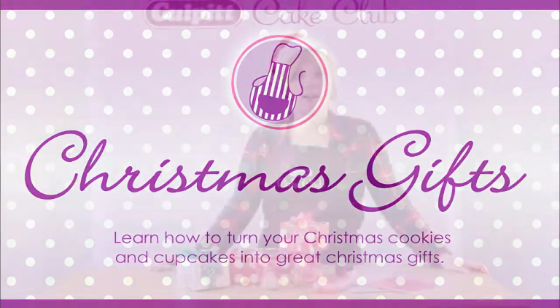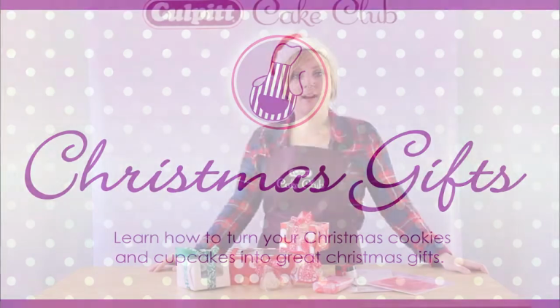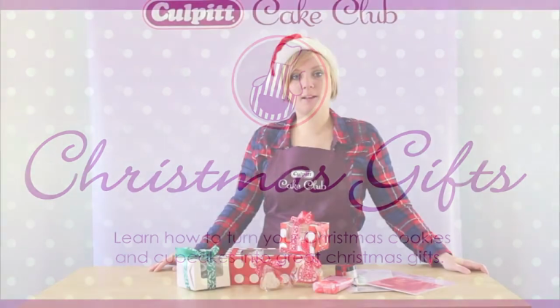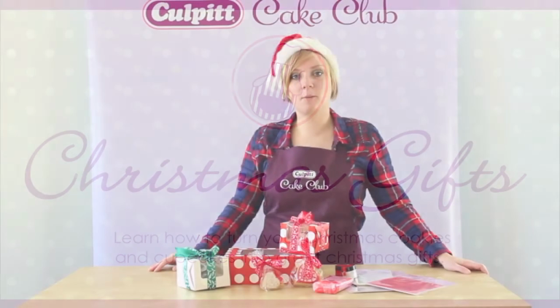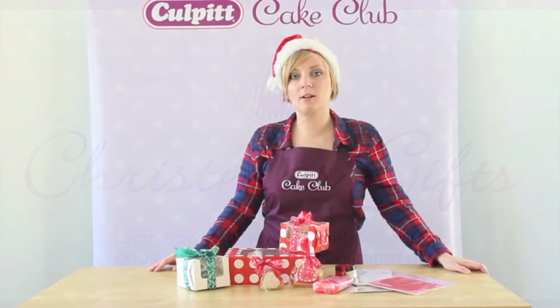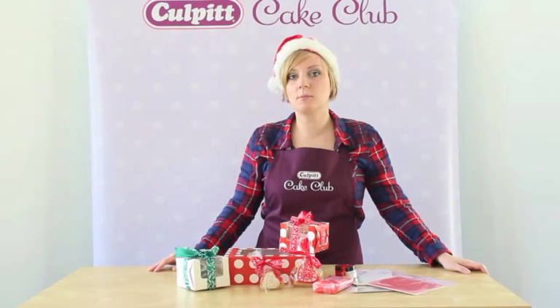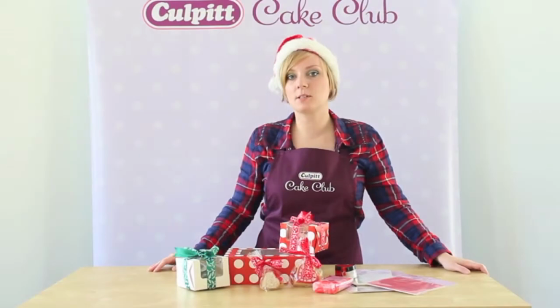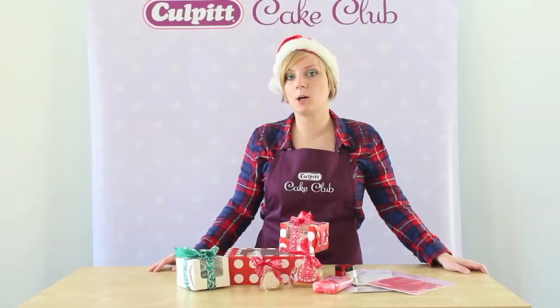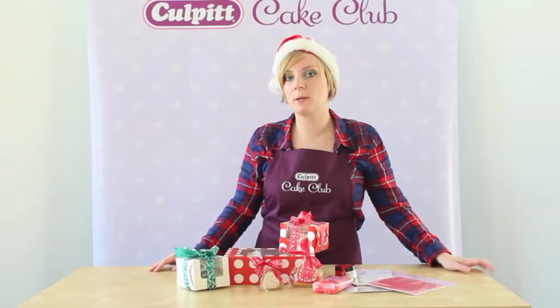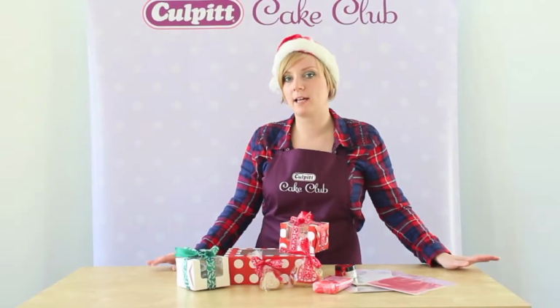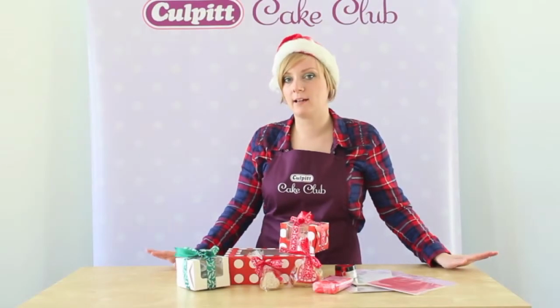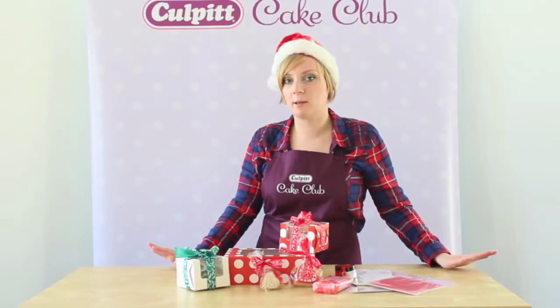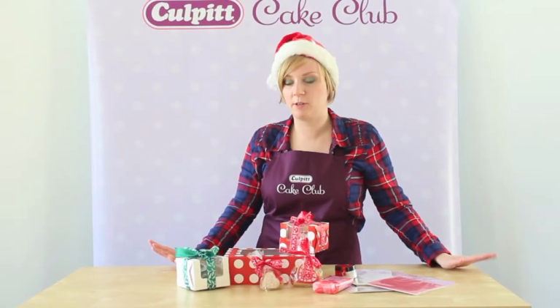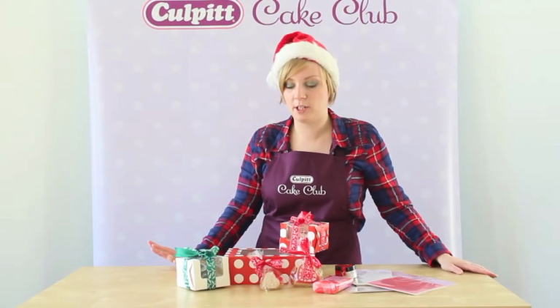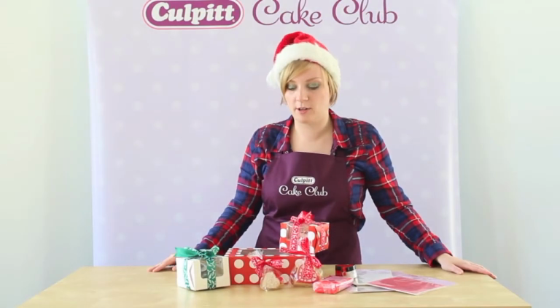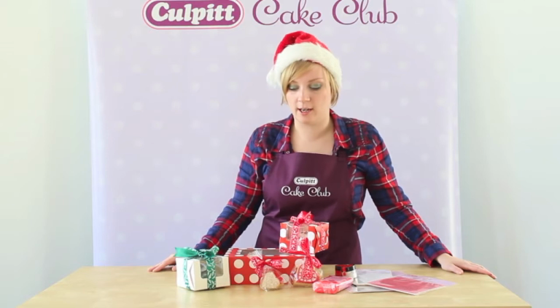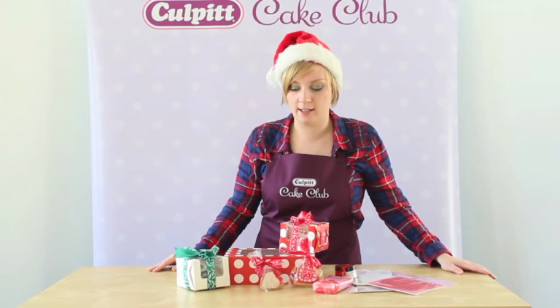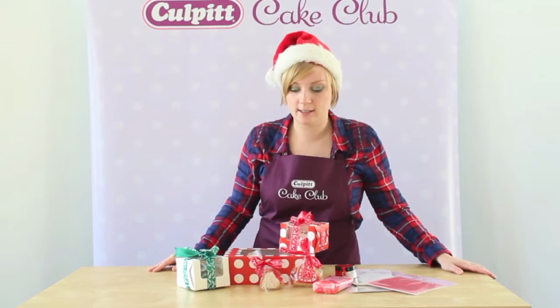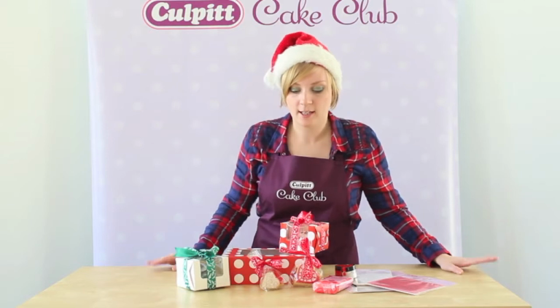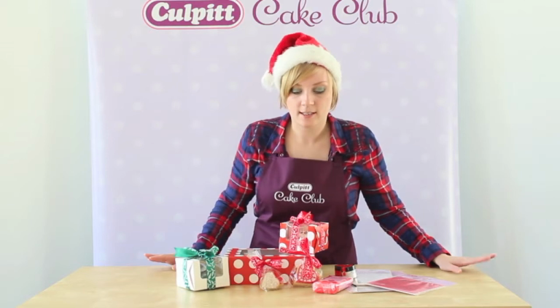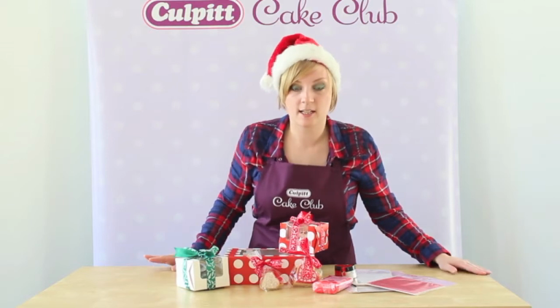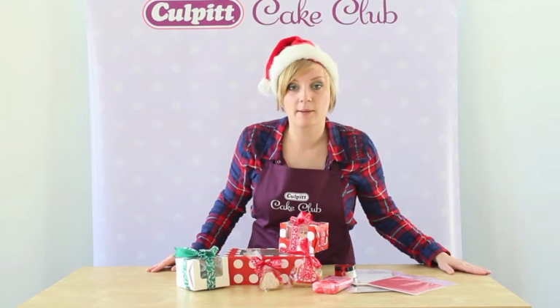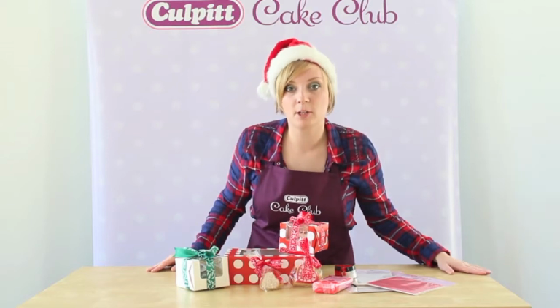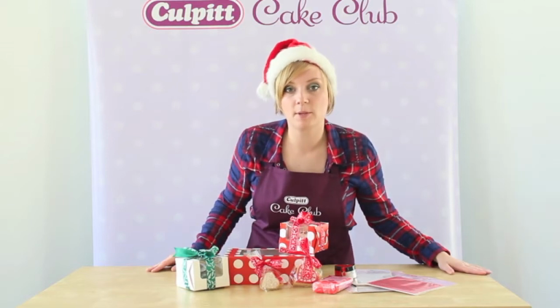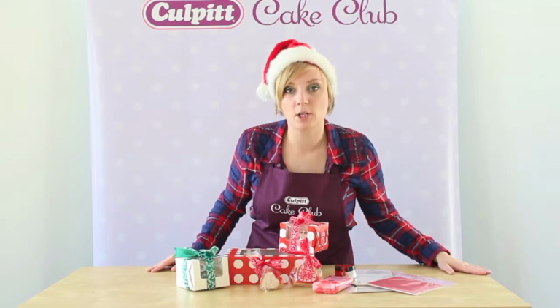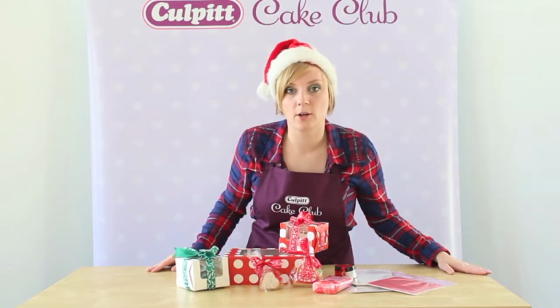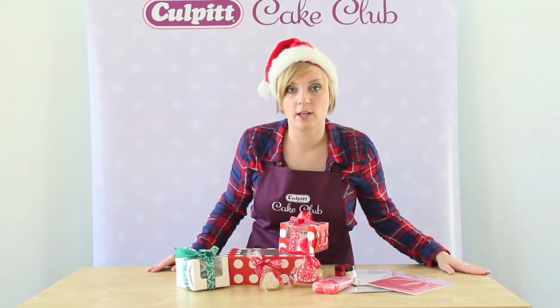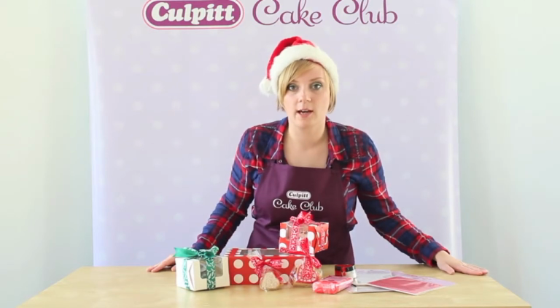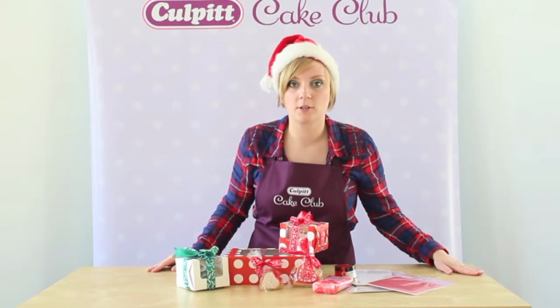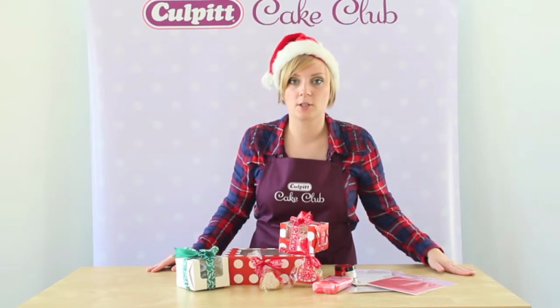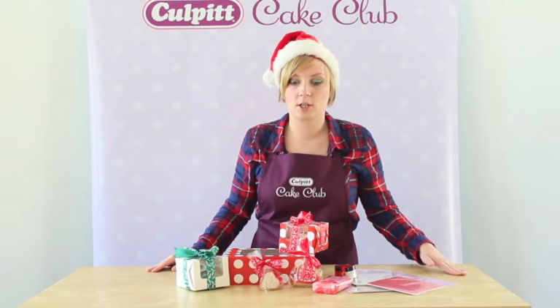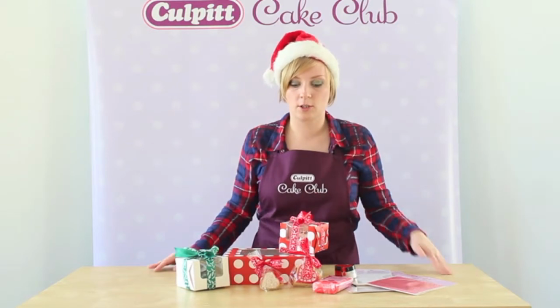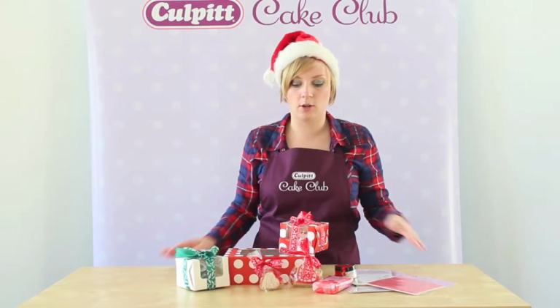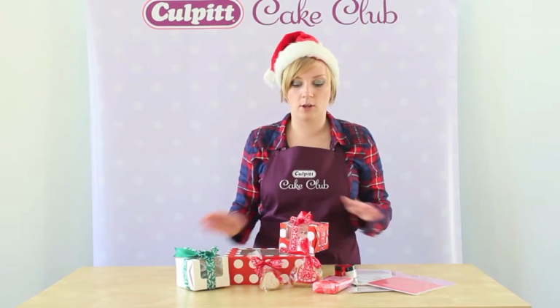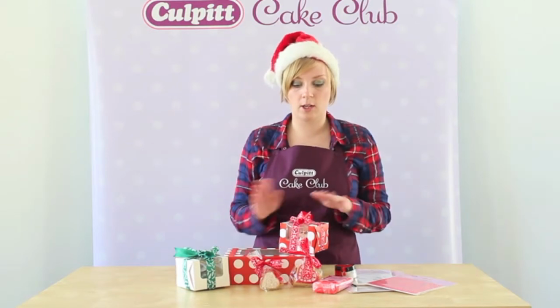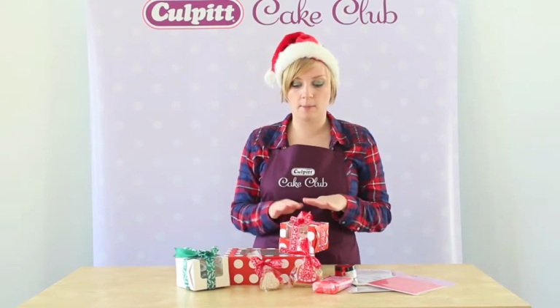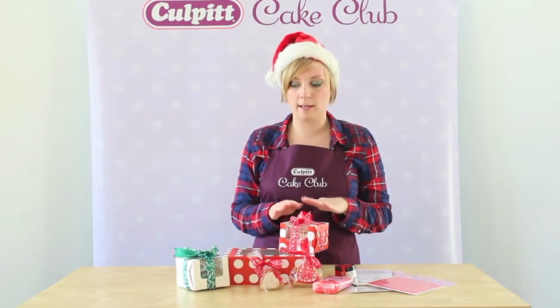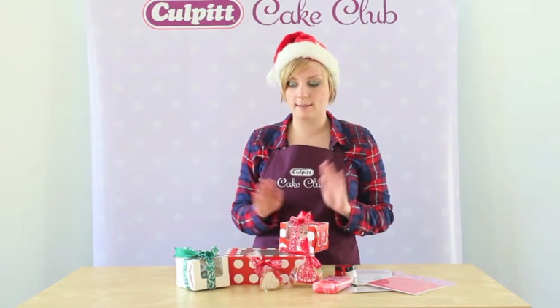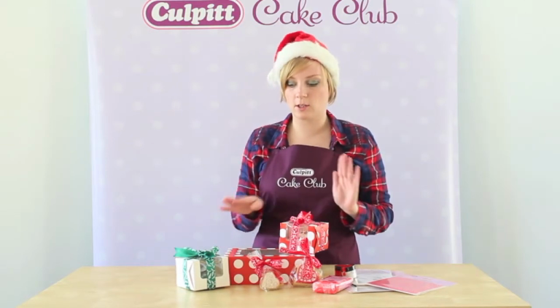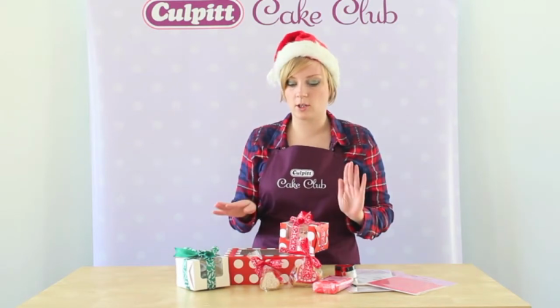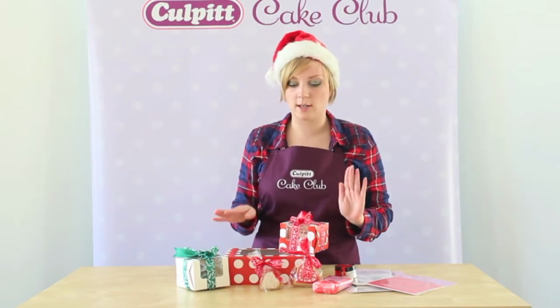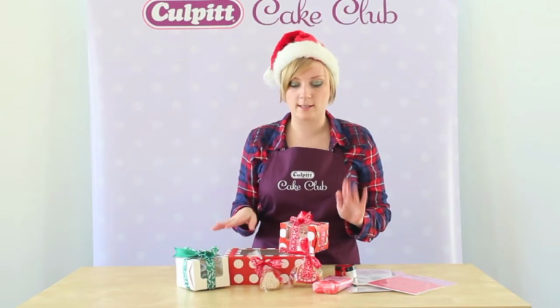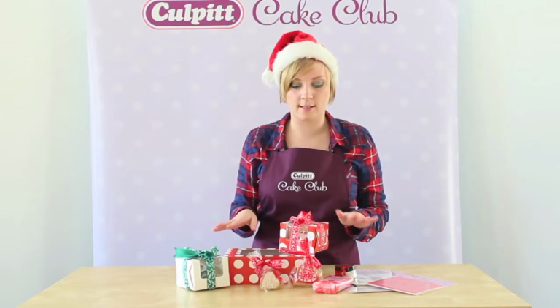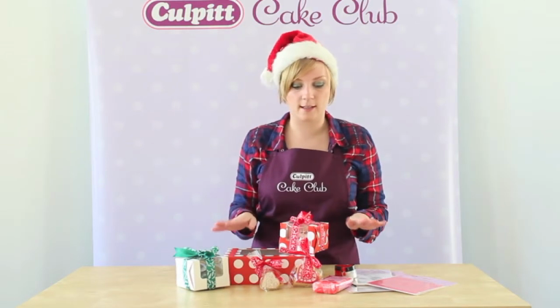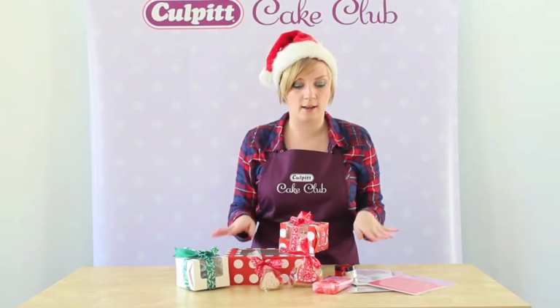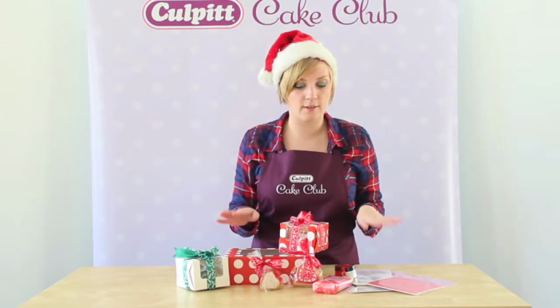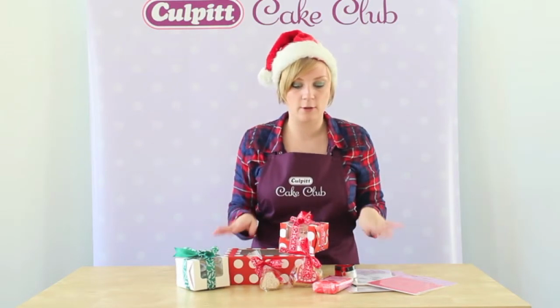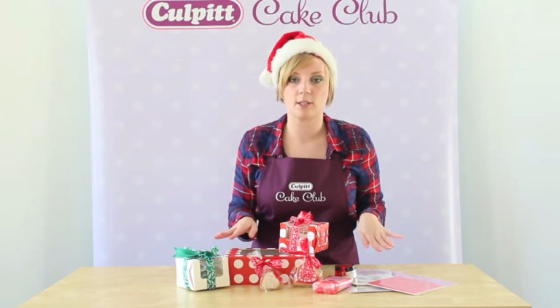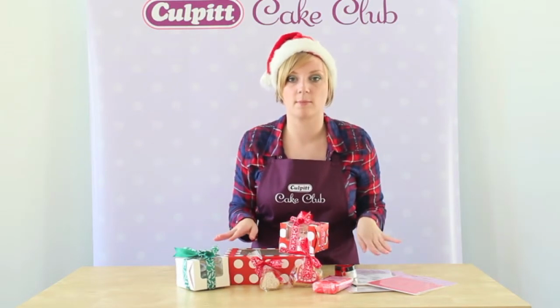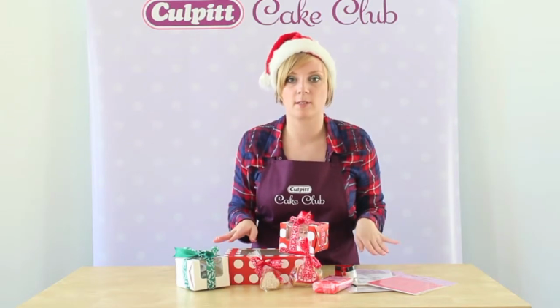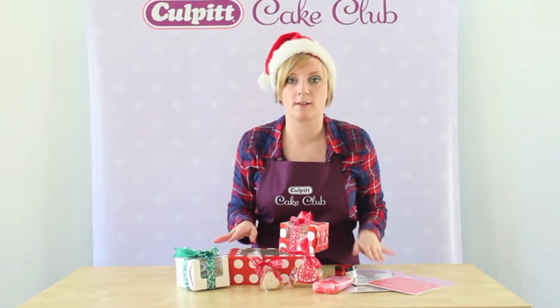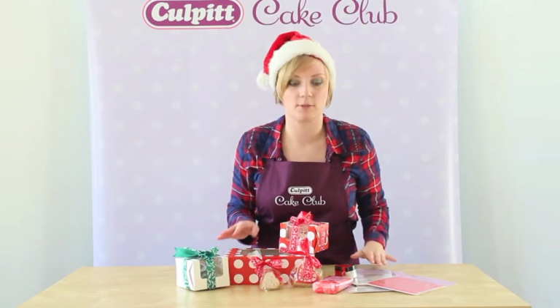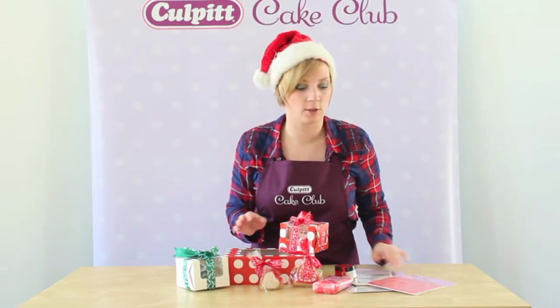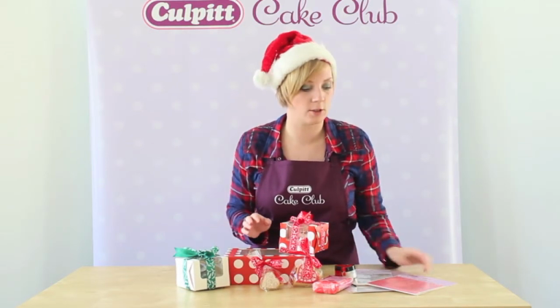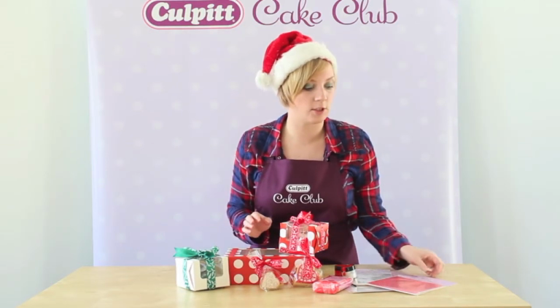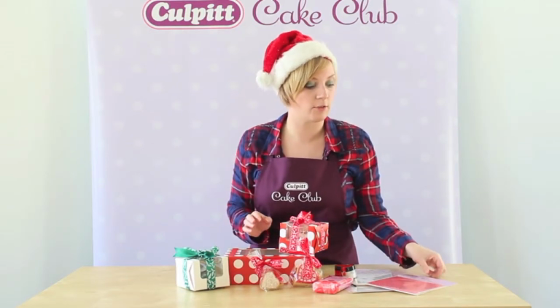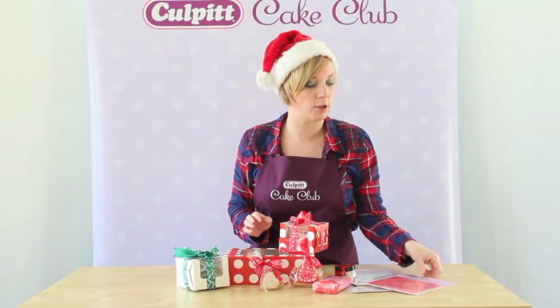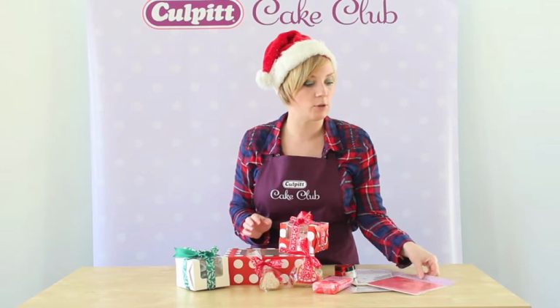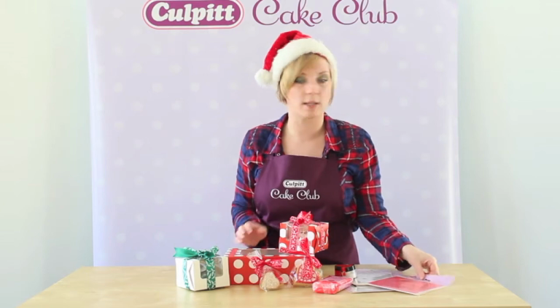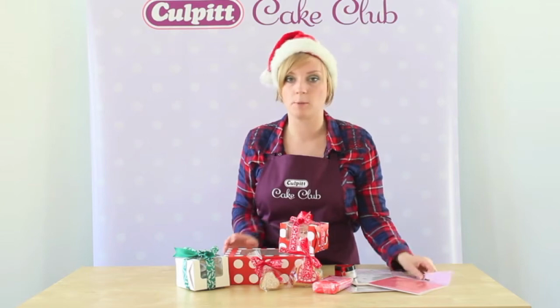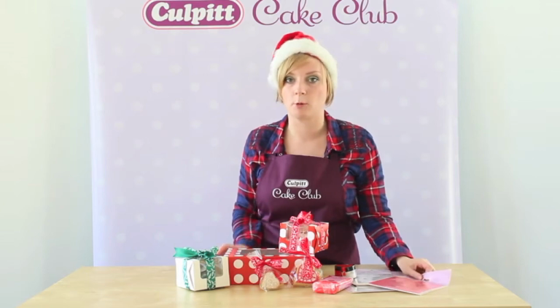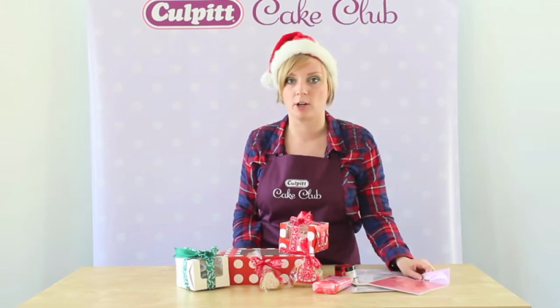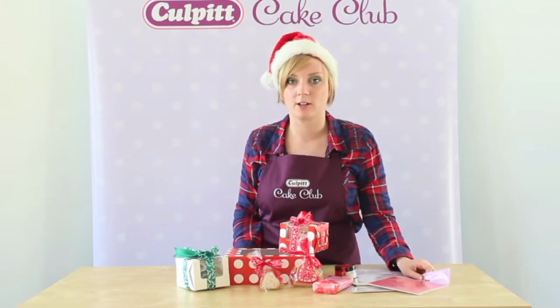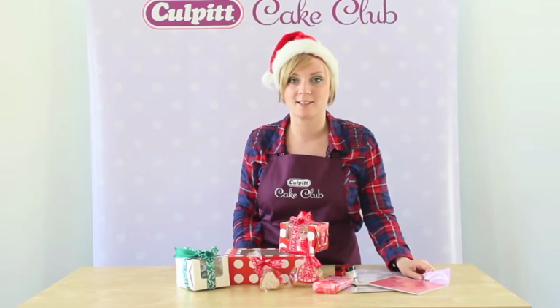Hi and welcome to Colbert Cake Club video guides. Today I'm going to be showing you how to turn your cupcakes and cookies into lovely Christmas gifts just using a few simple products.